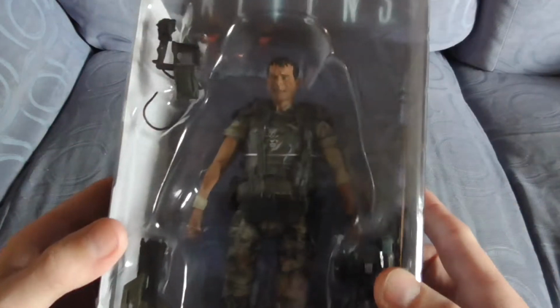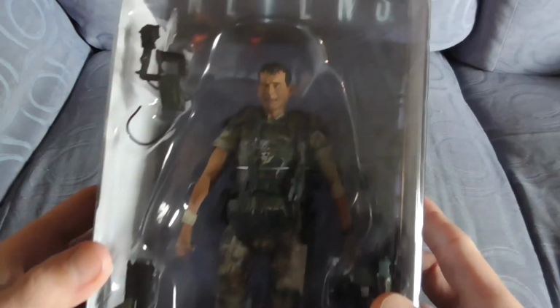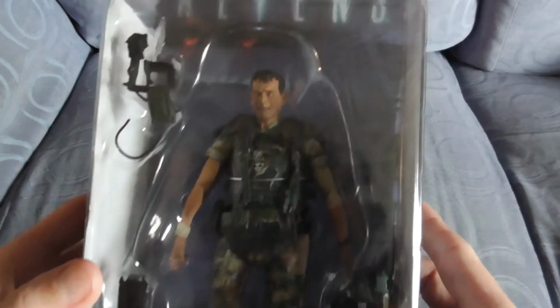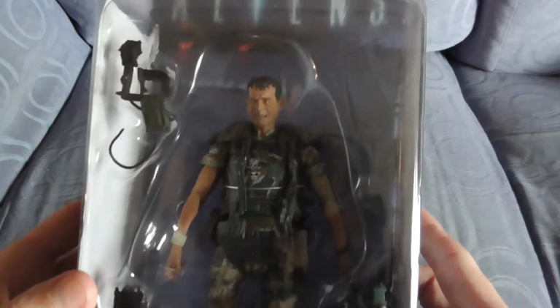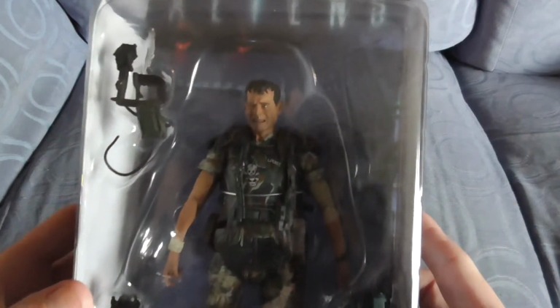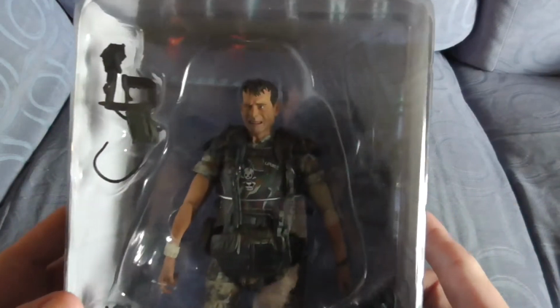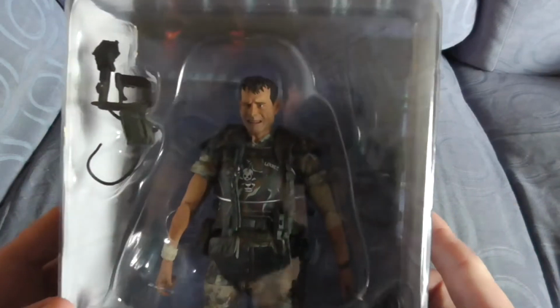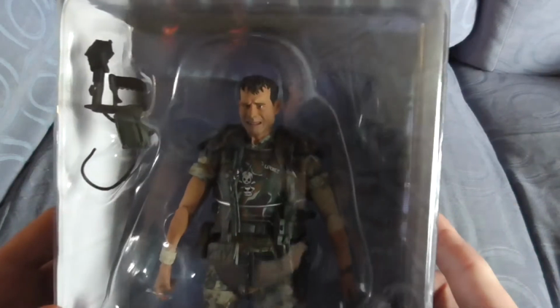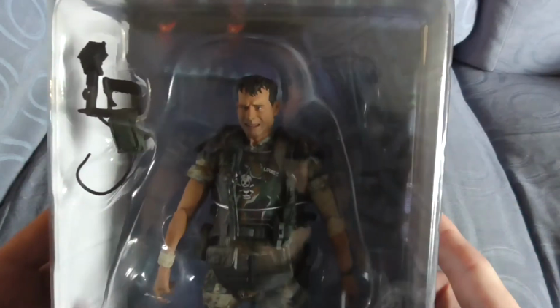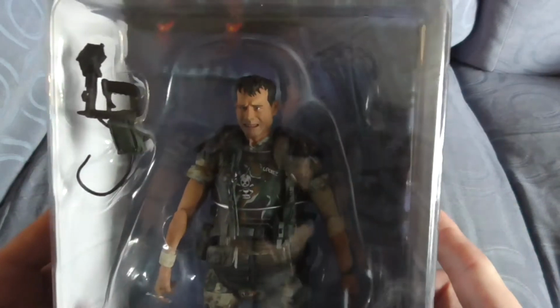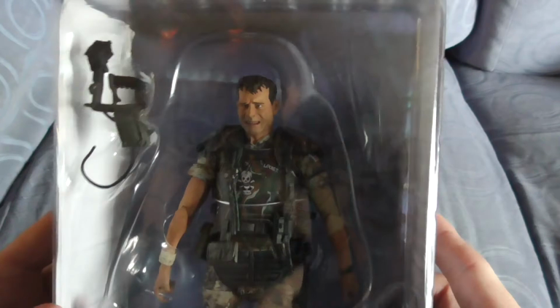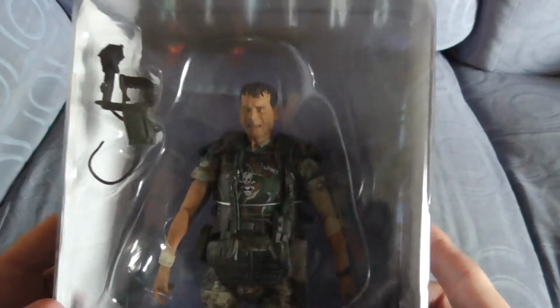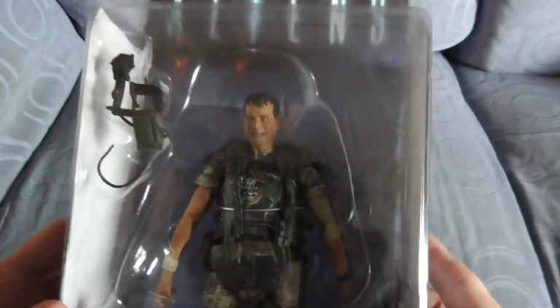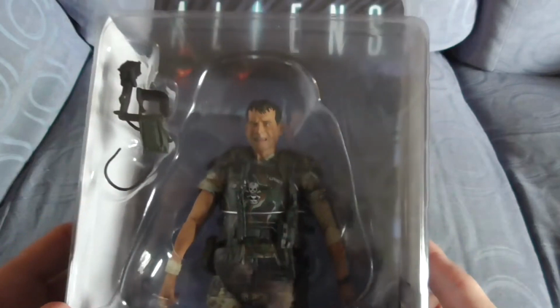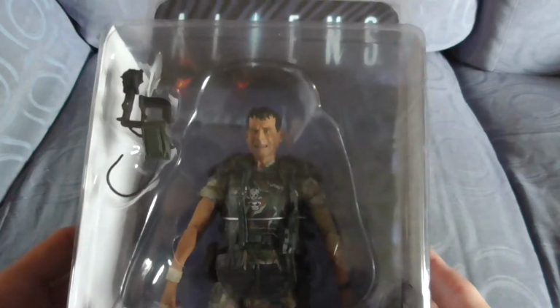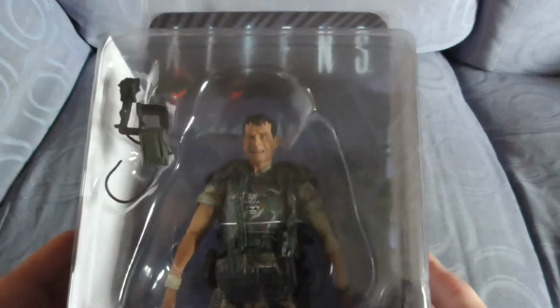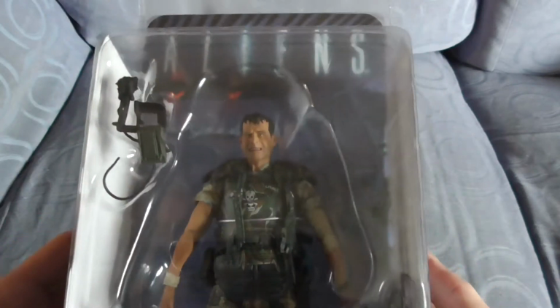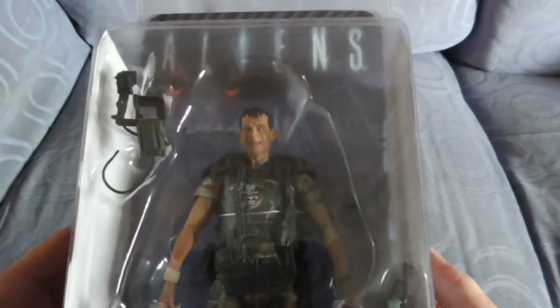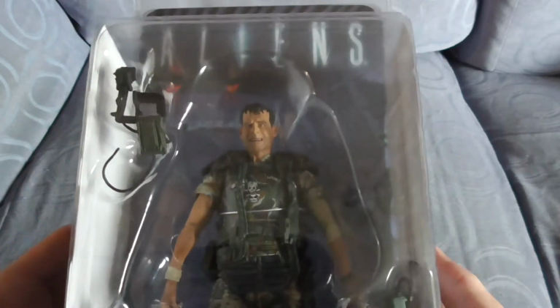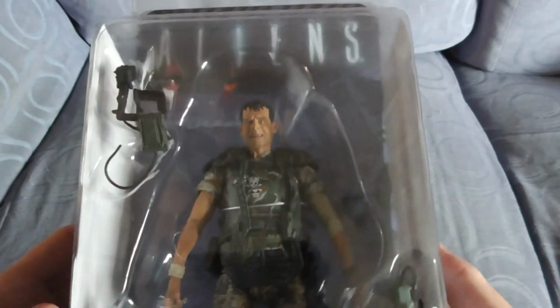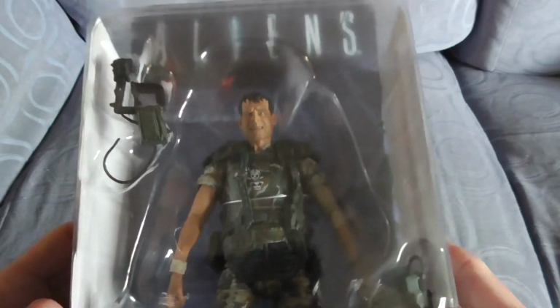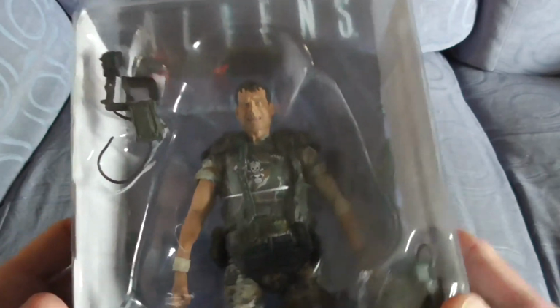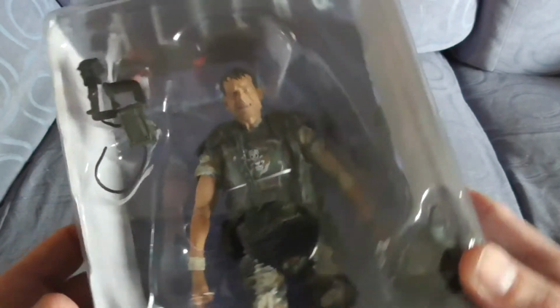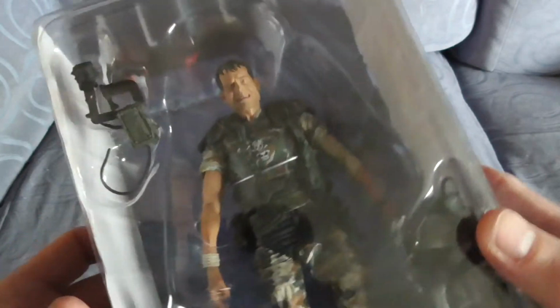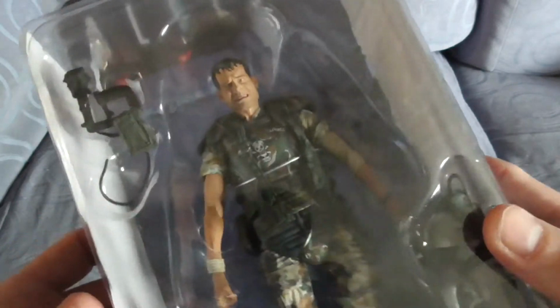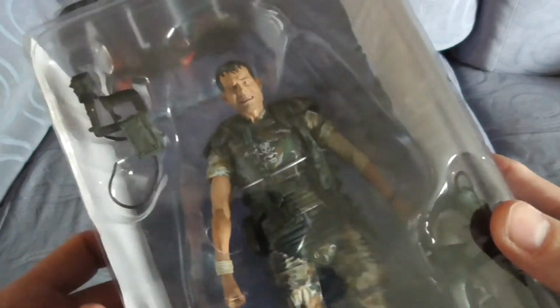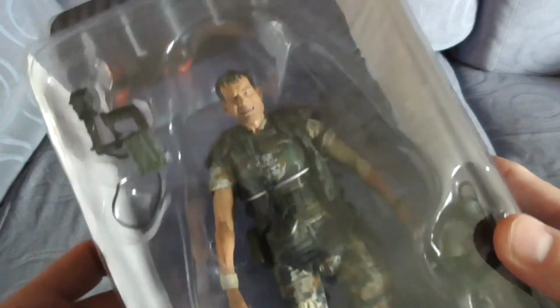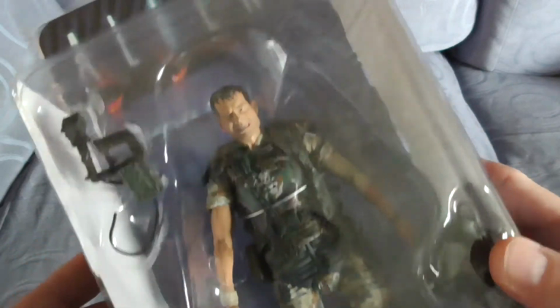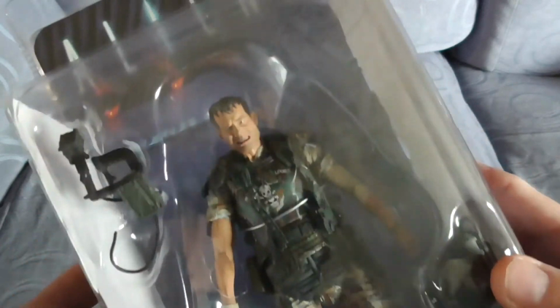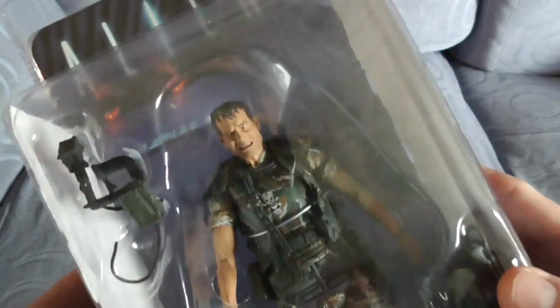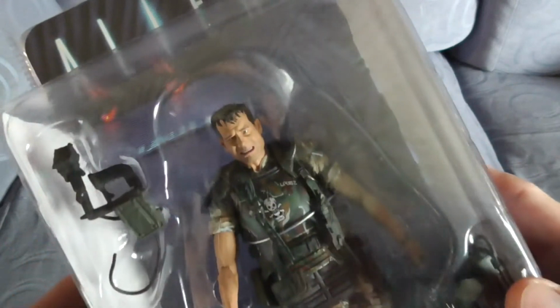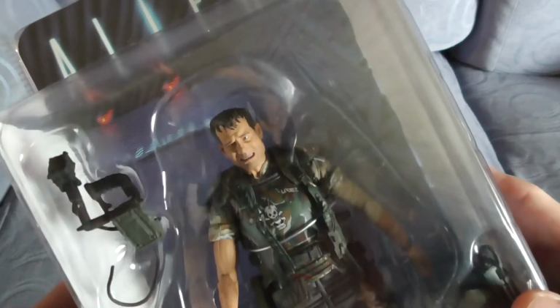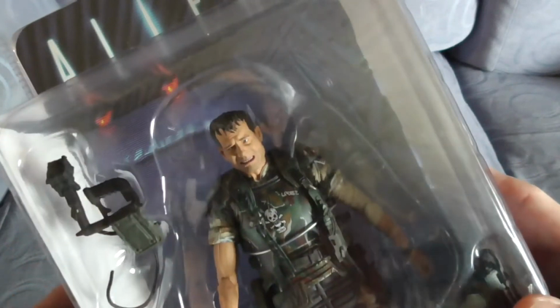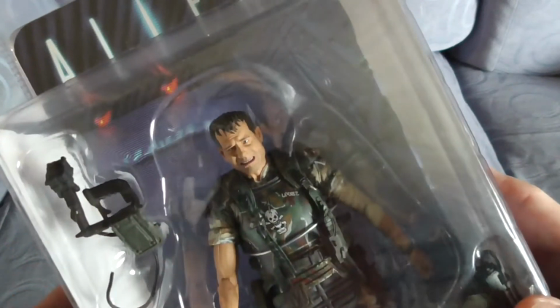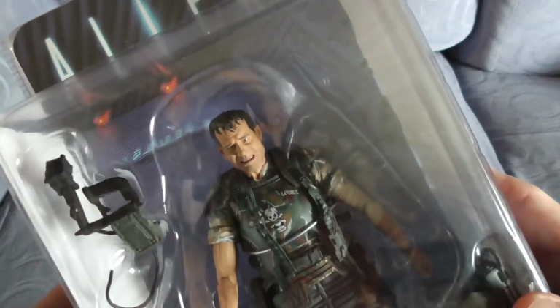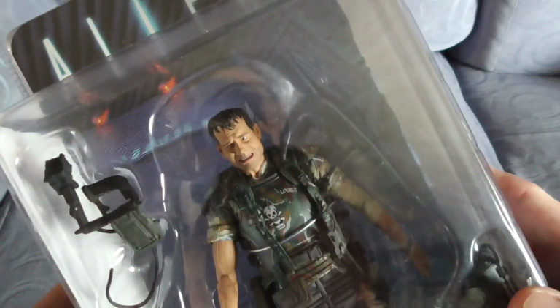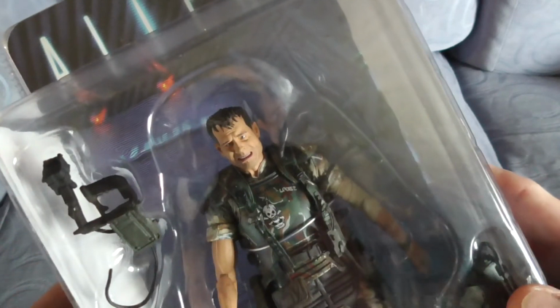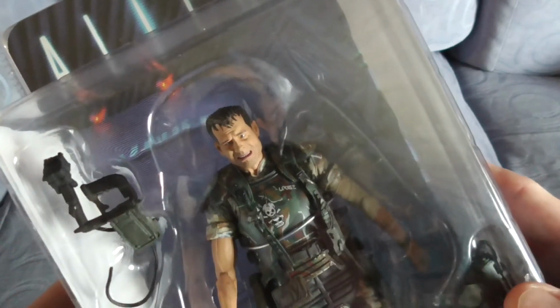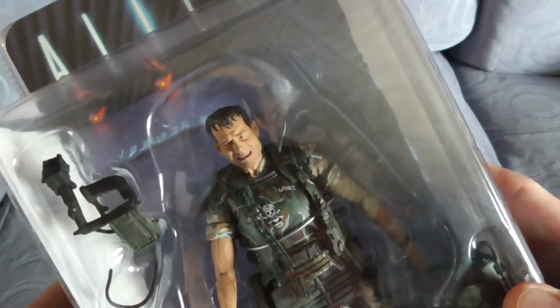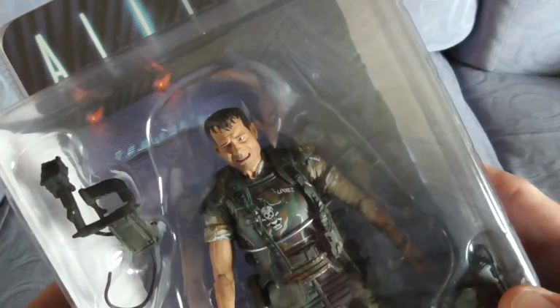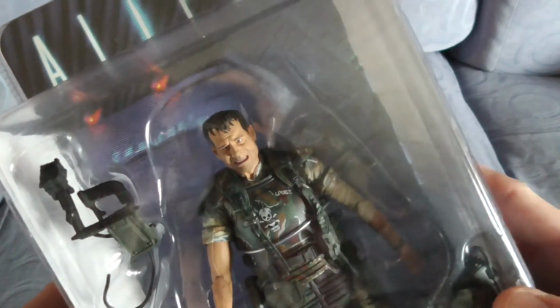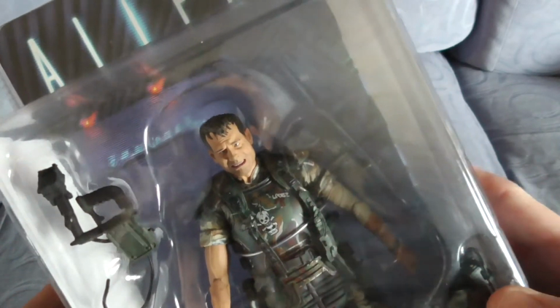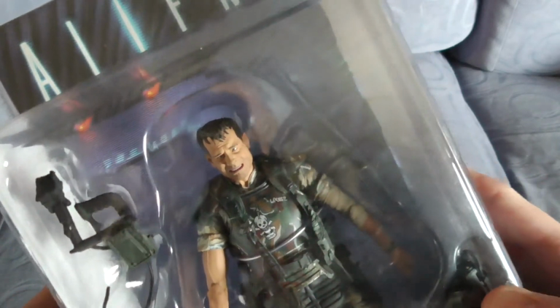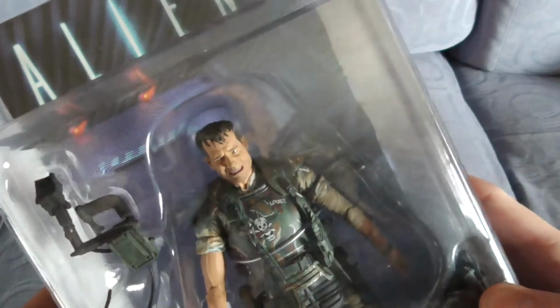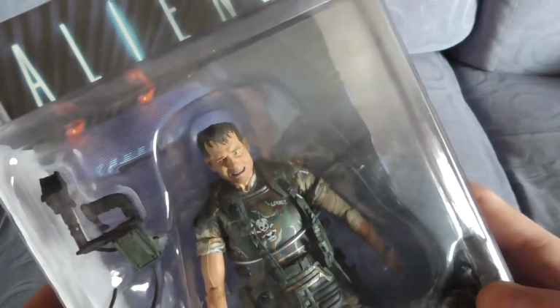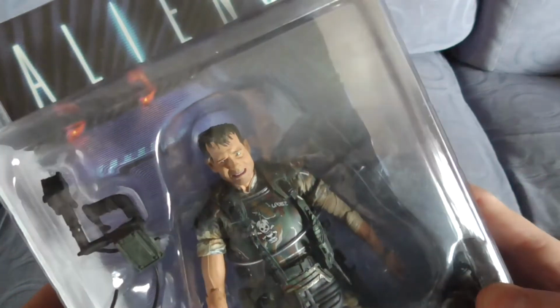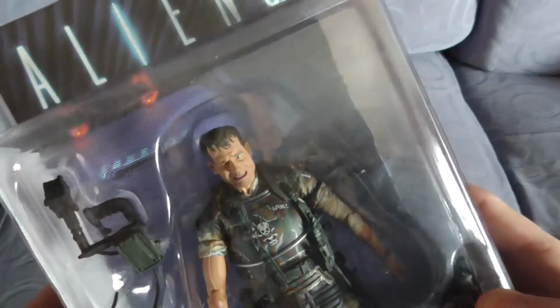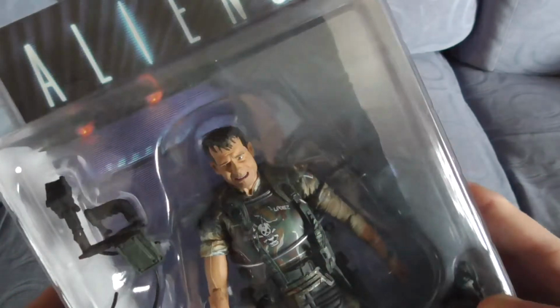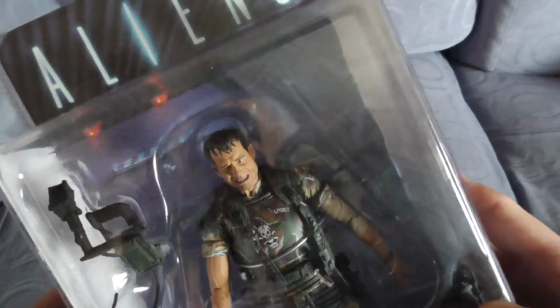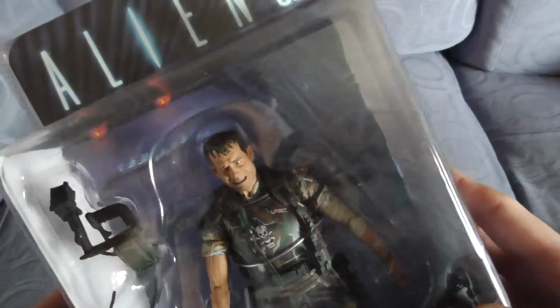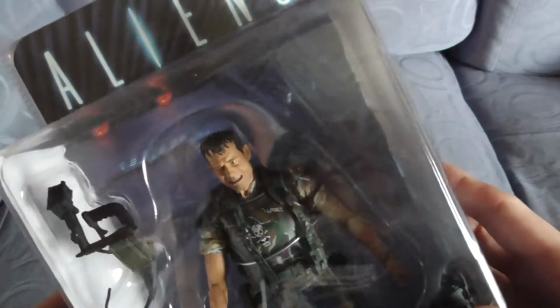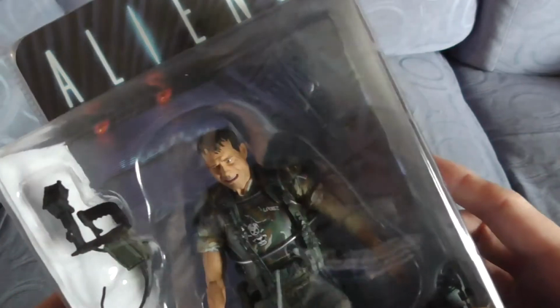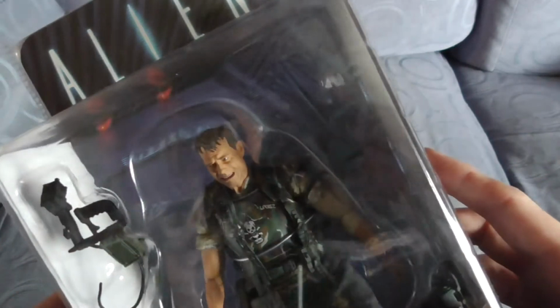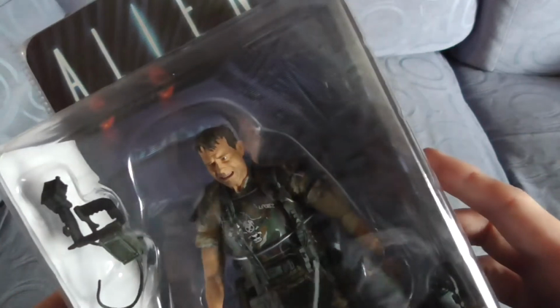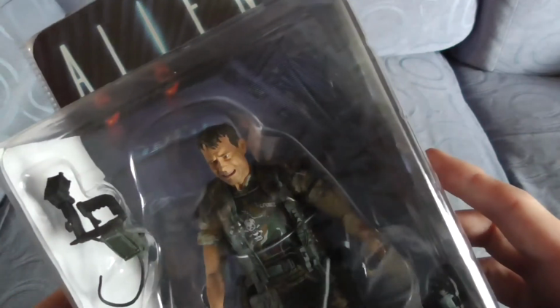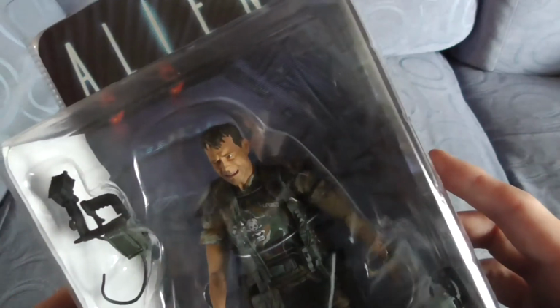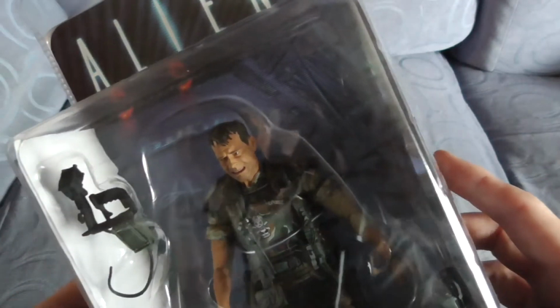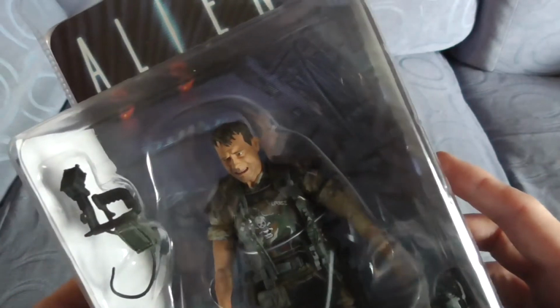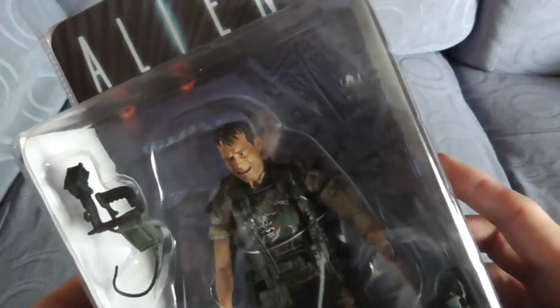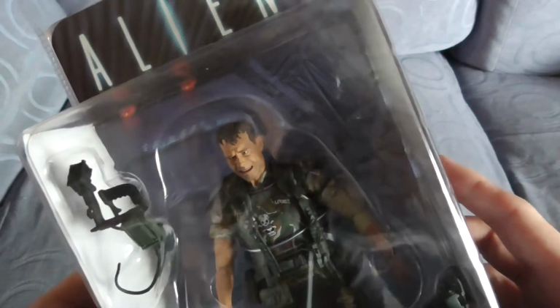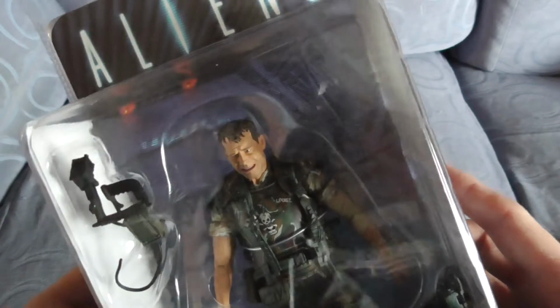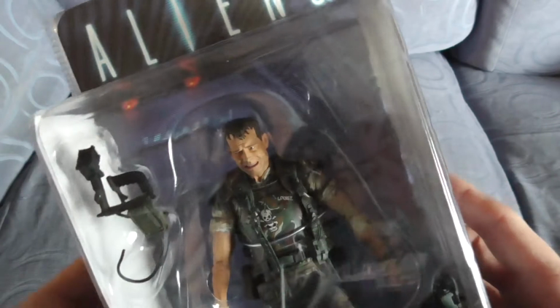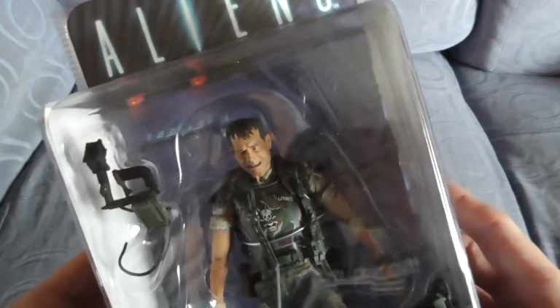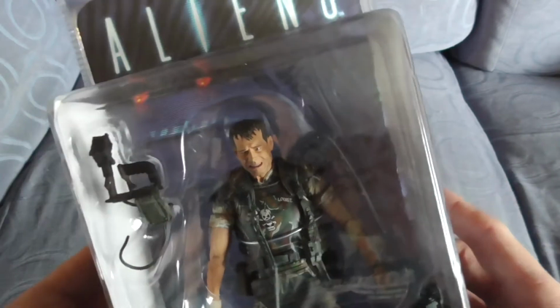The sculpt is great, and it's of the late, unfortunately, Bill Paxton — that is absolutely fantastic.